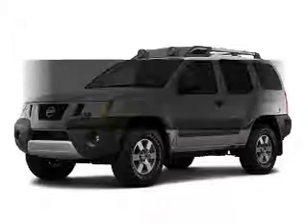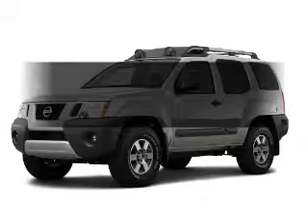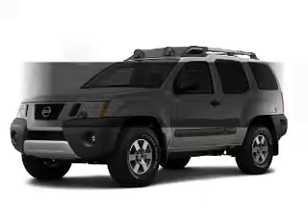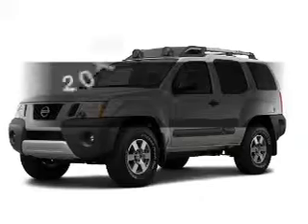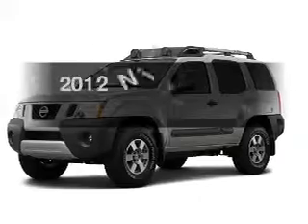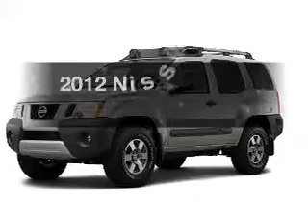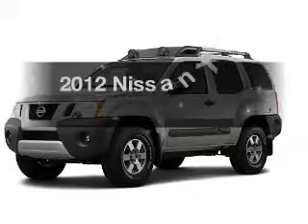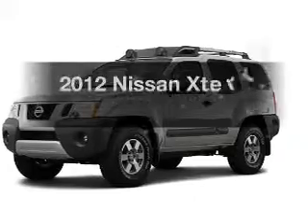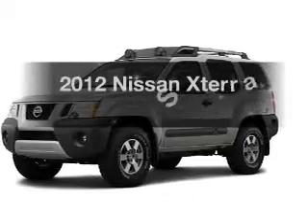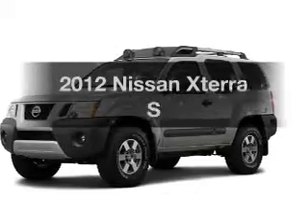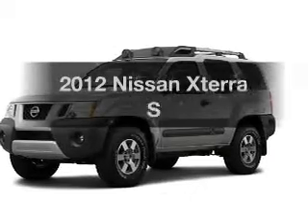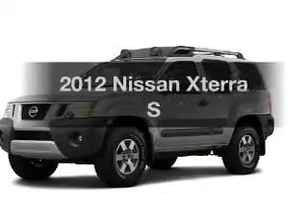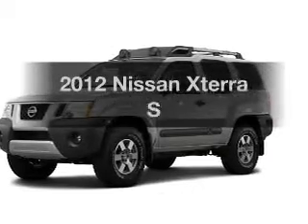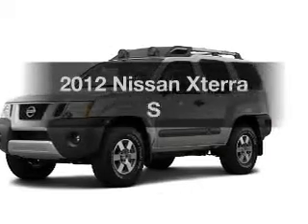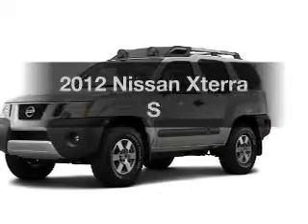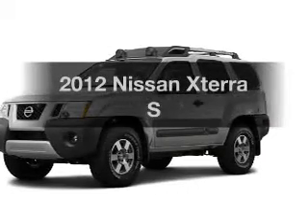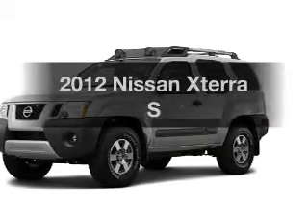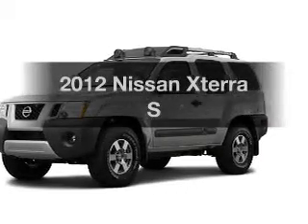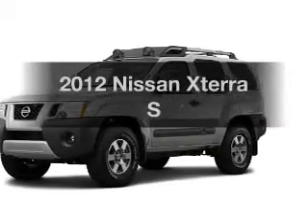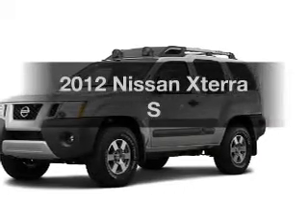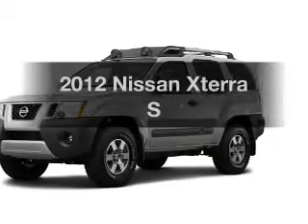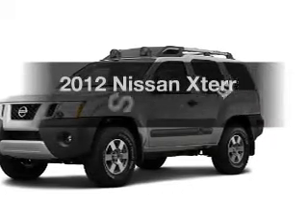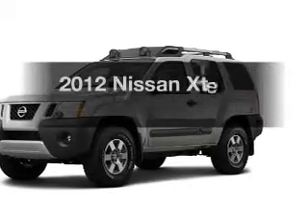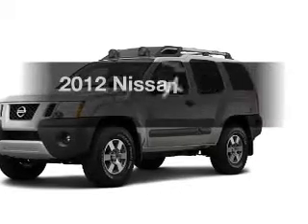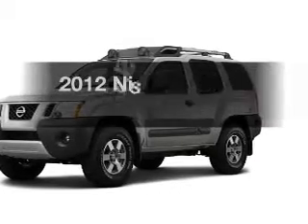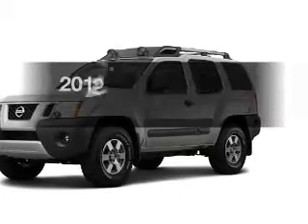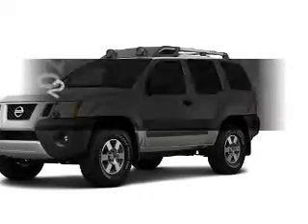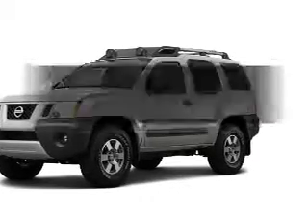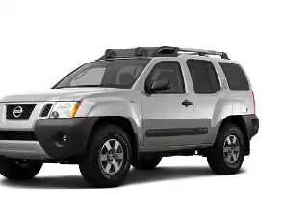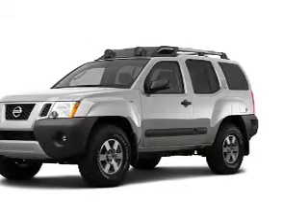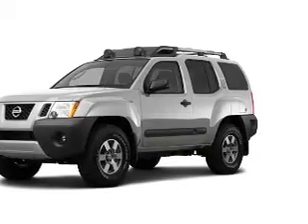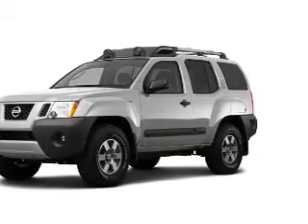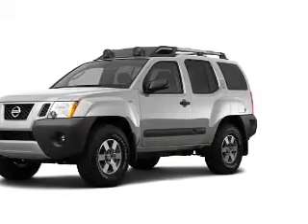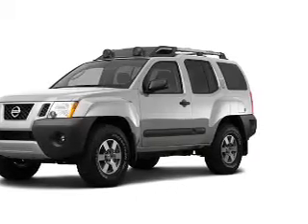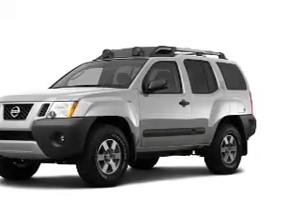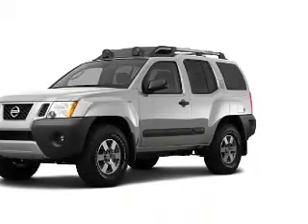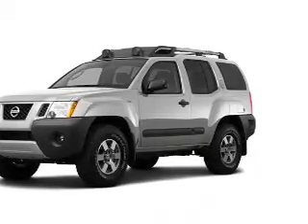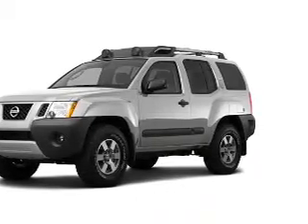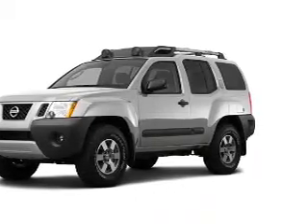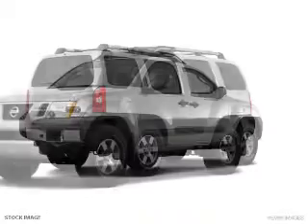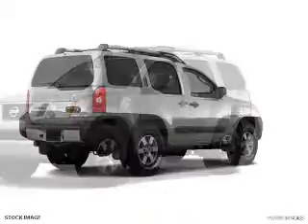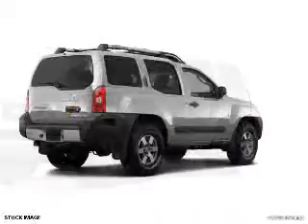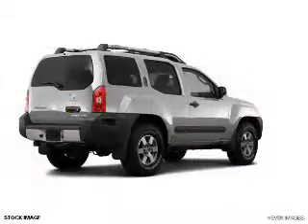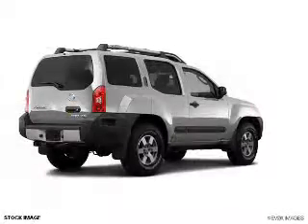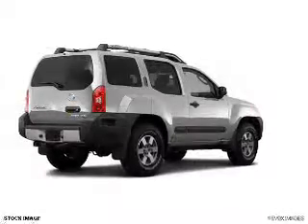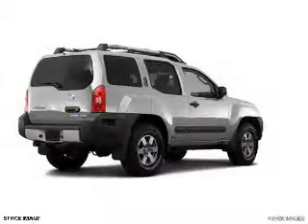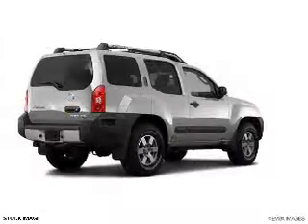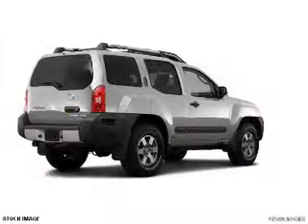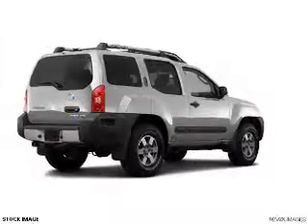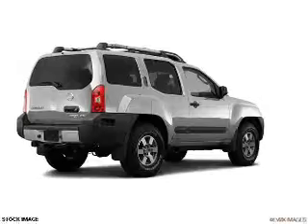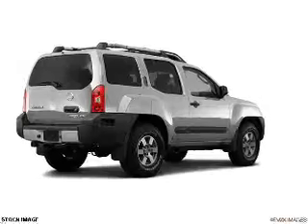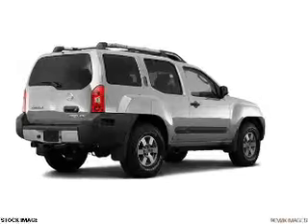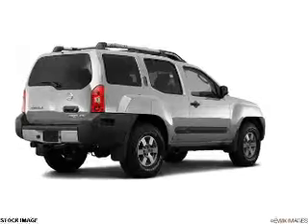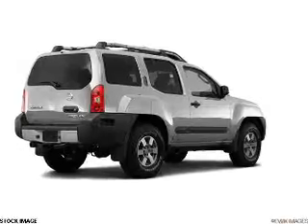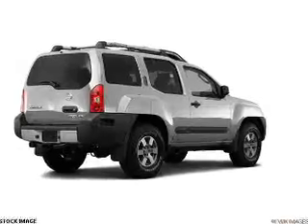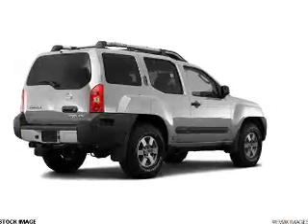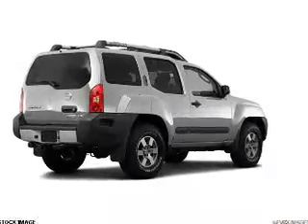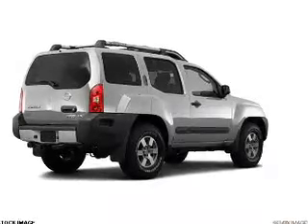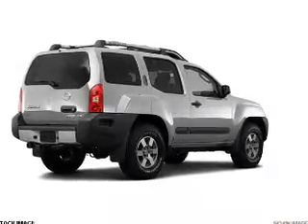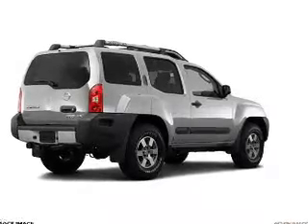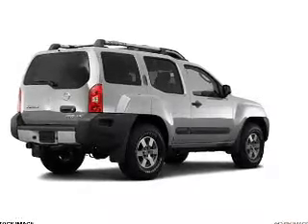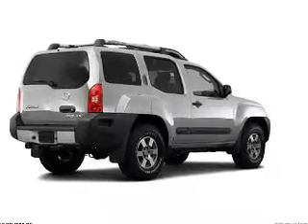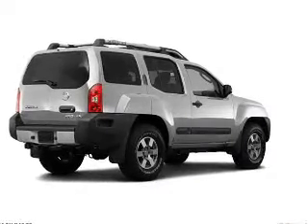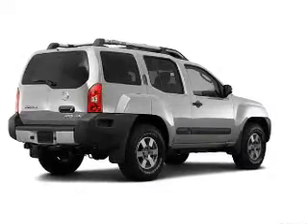Get noticed in this 2012 Nissan Xterra. Travel the roads in style and comfort in this great vehicle.